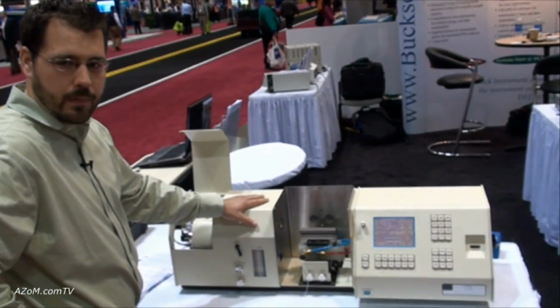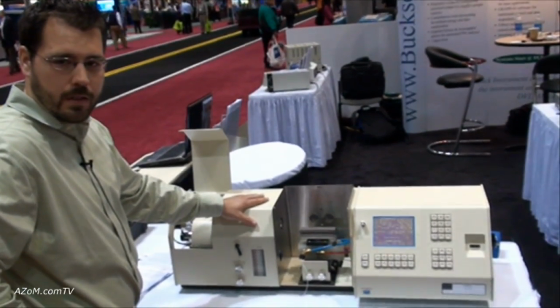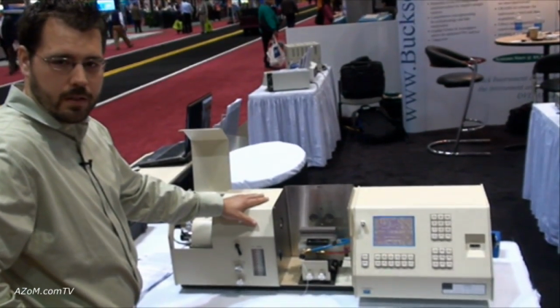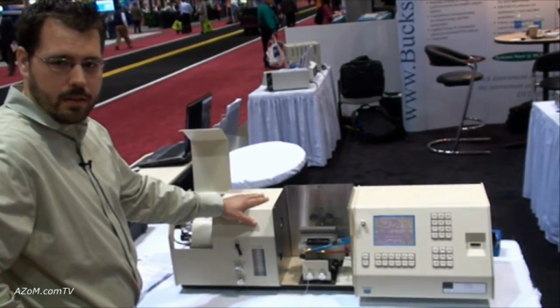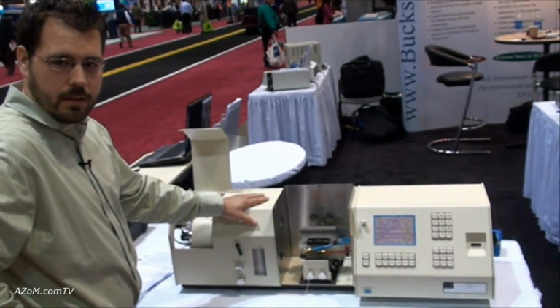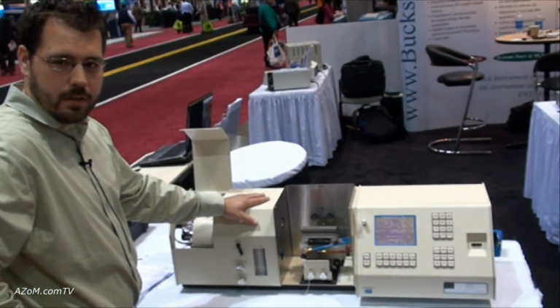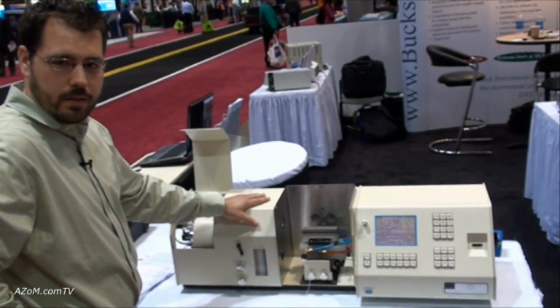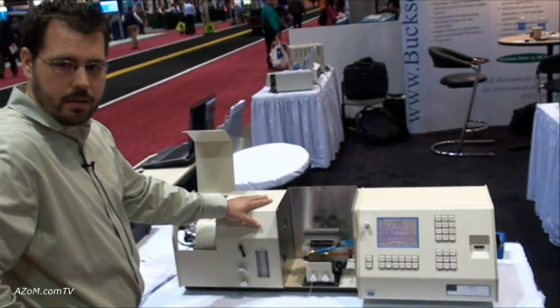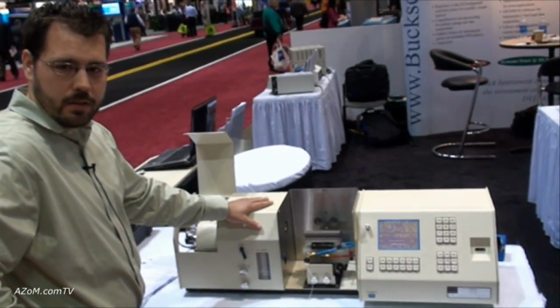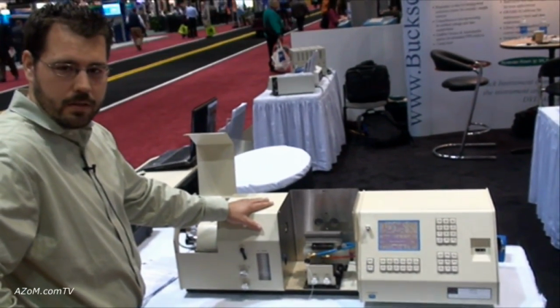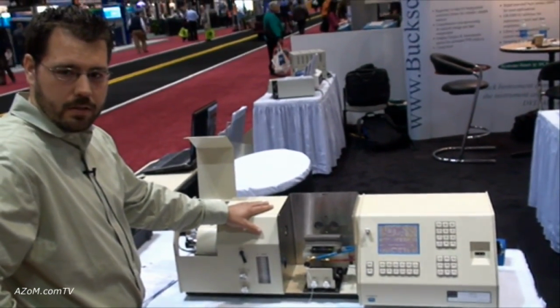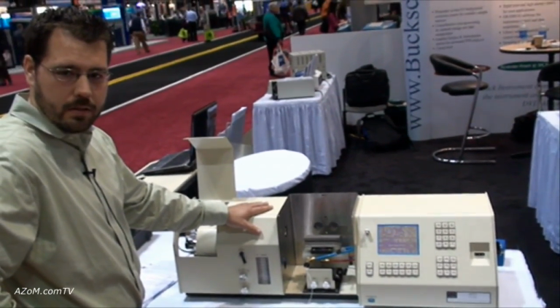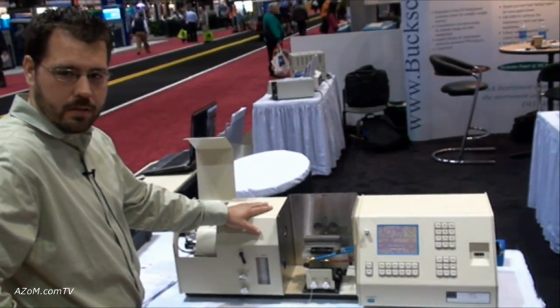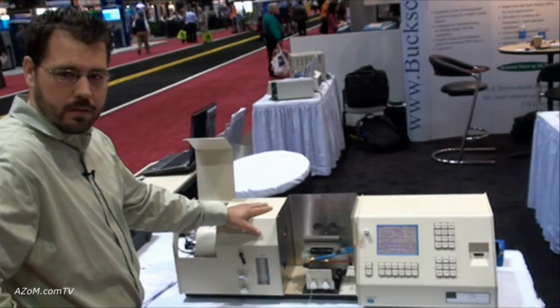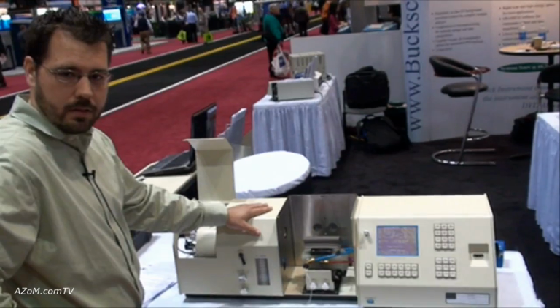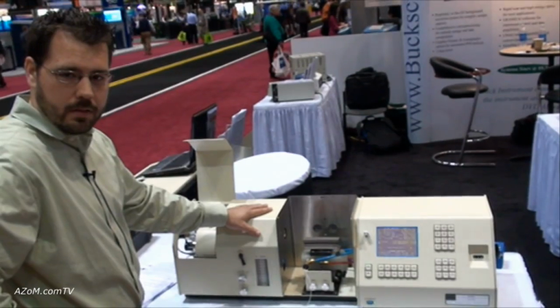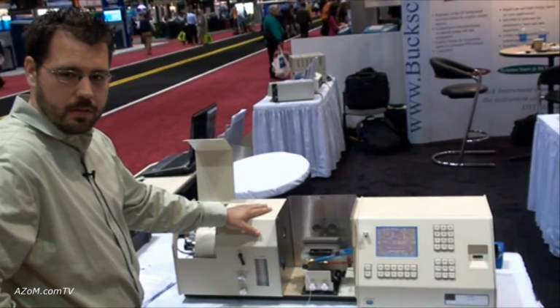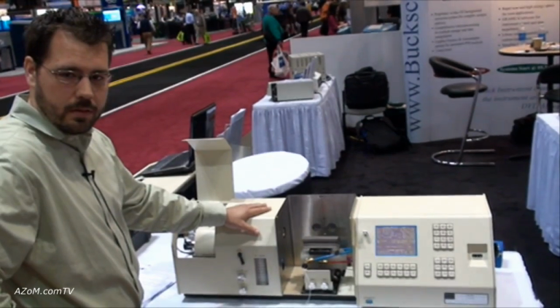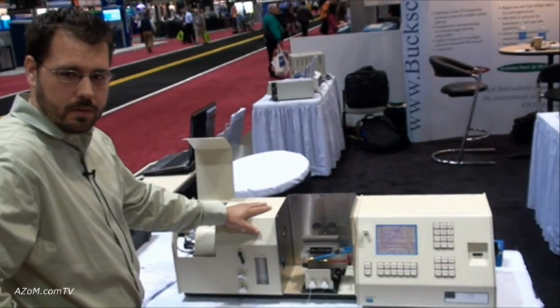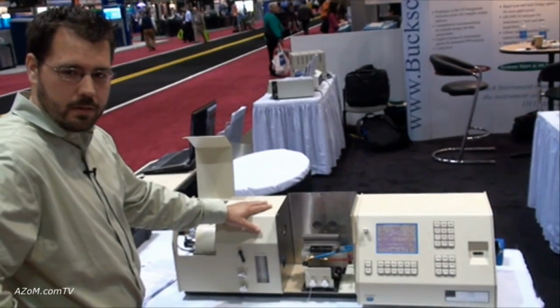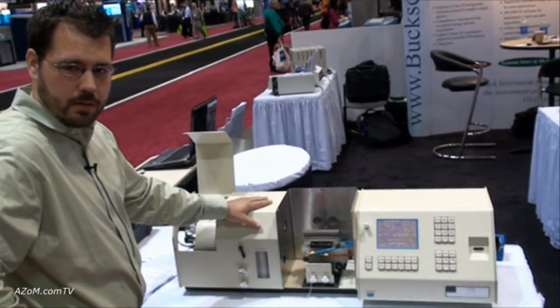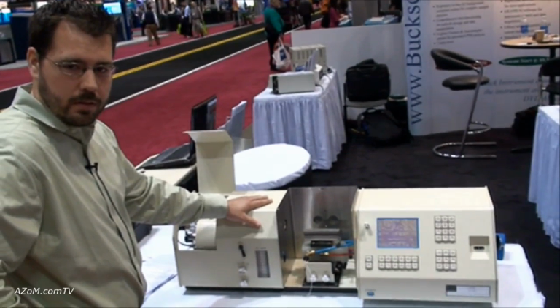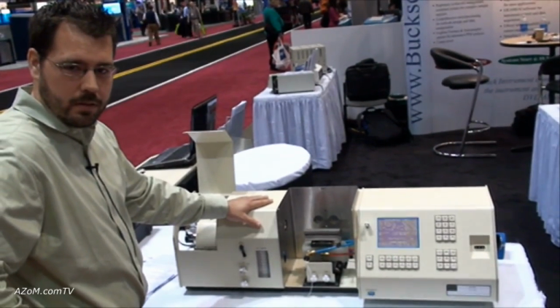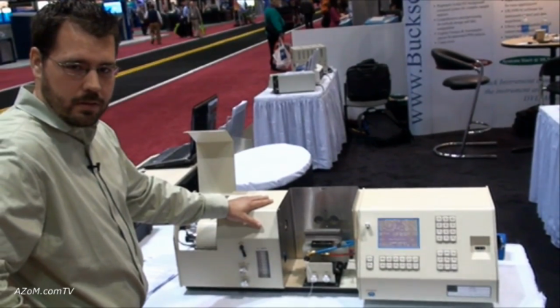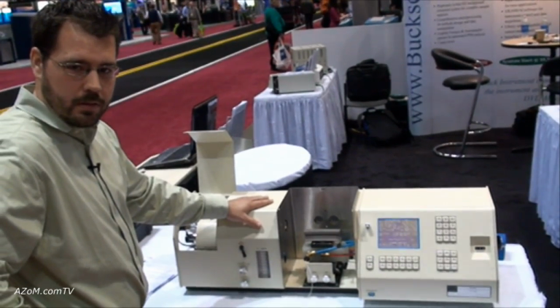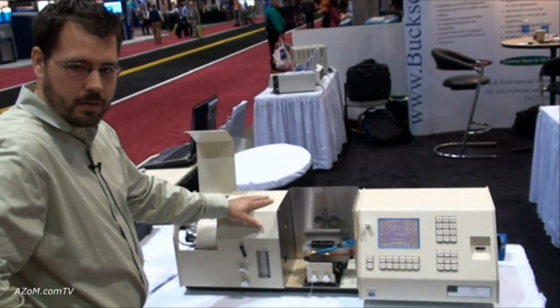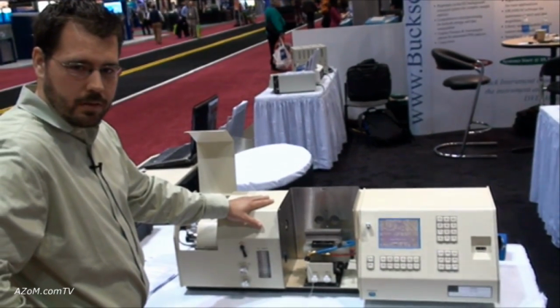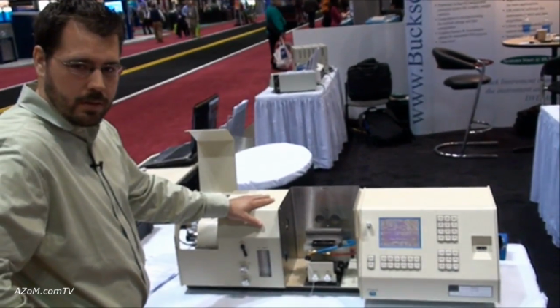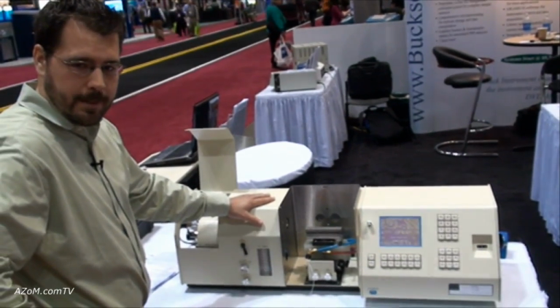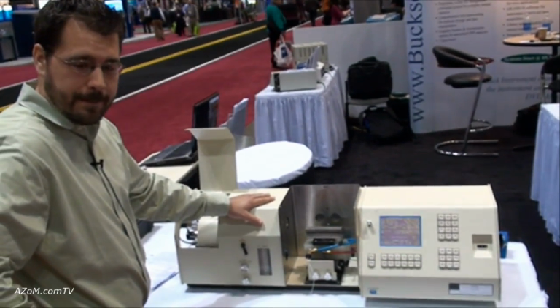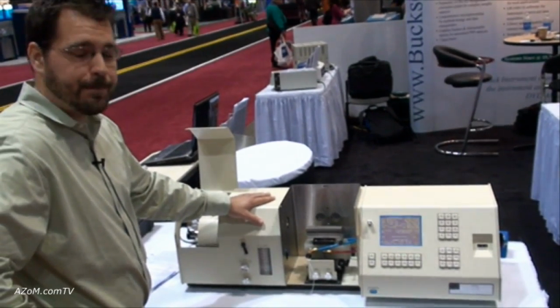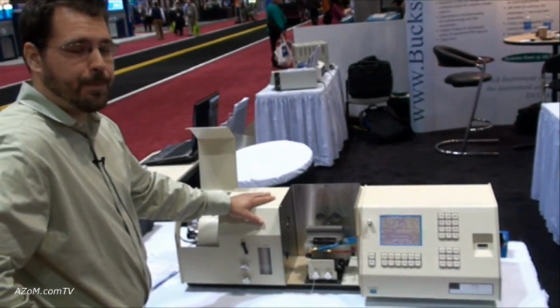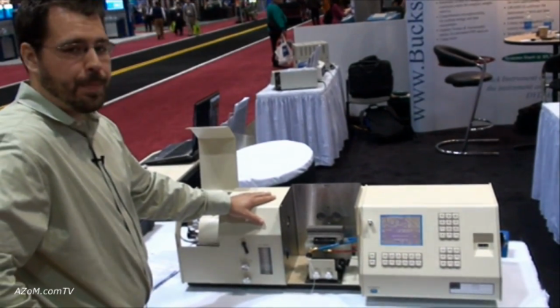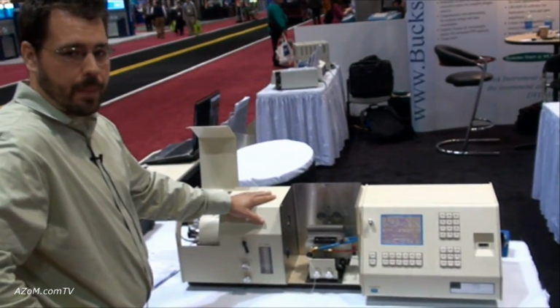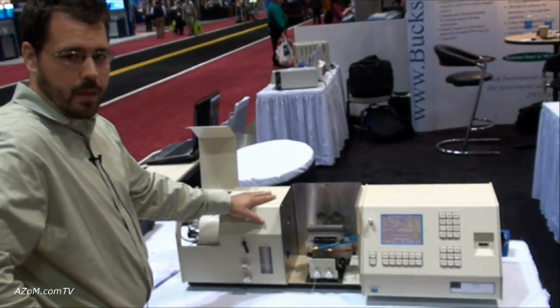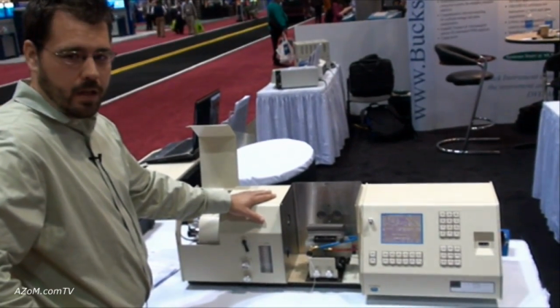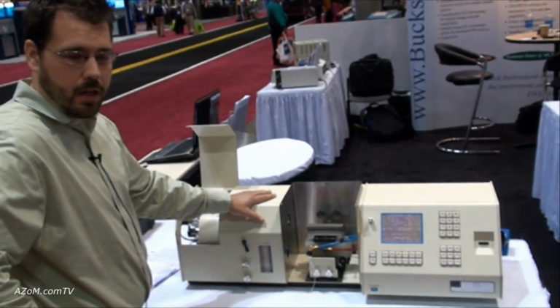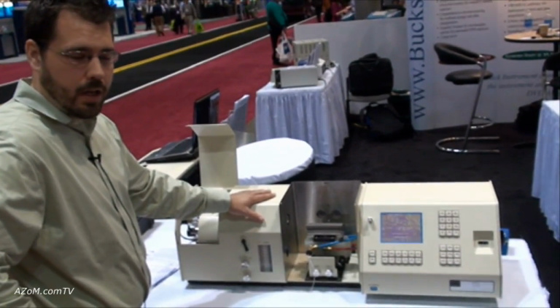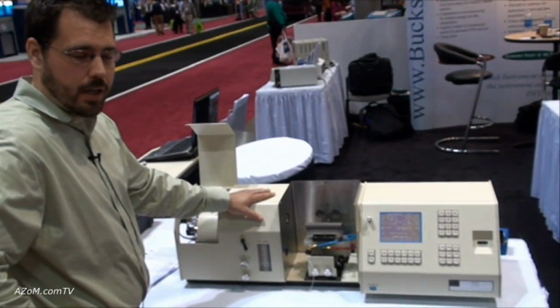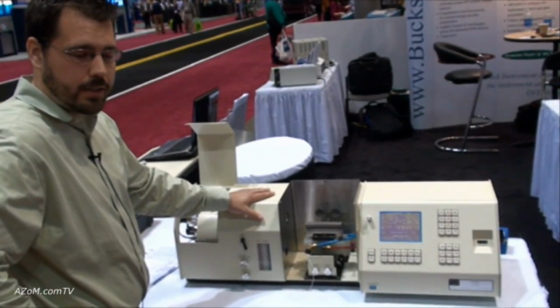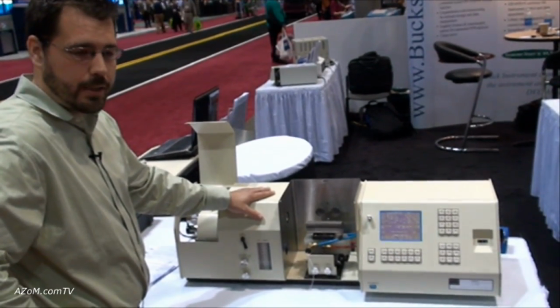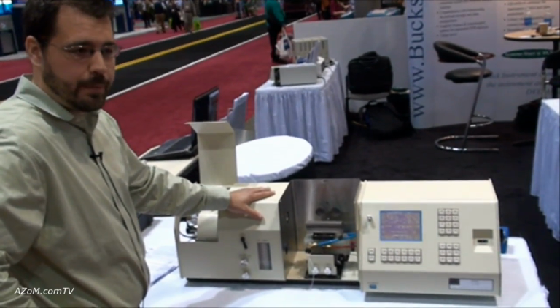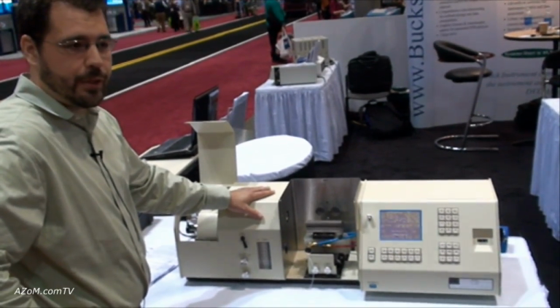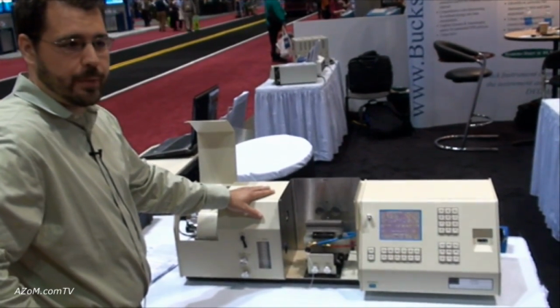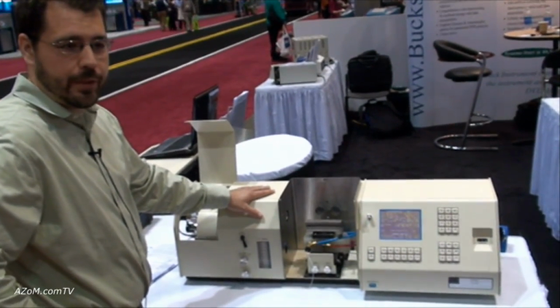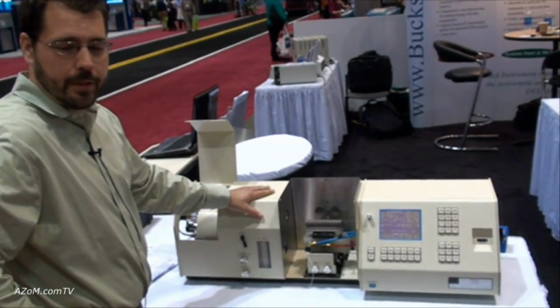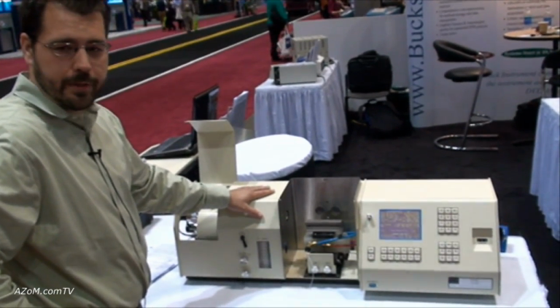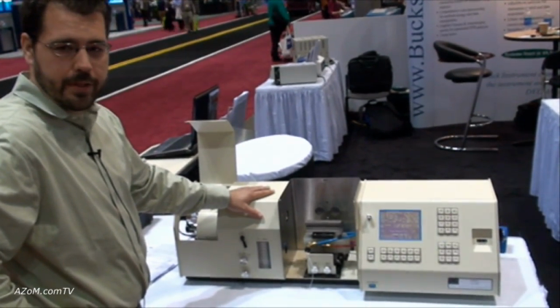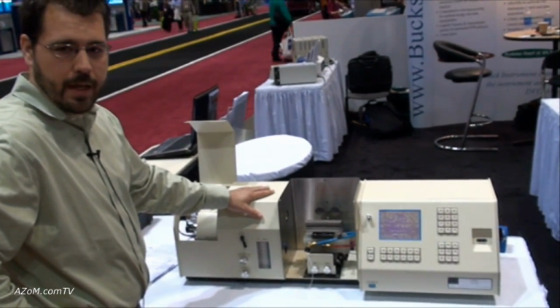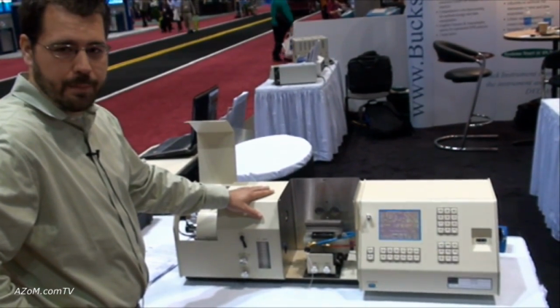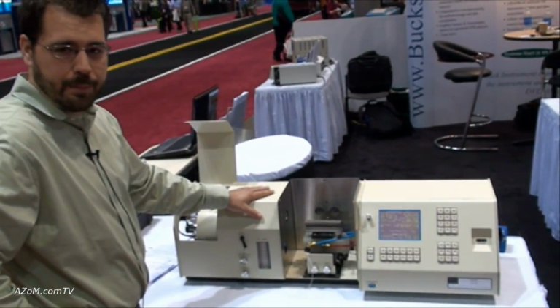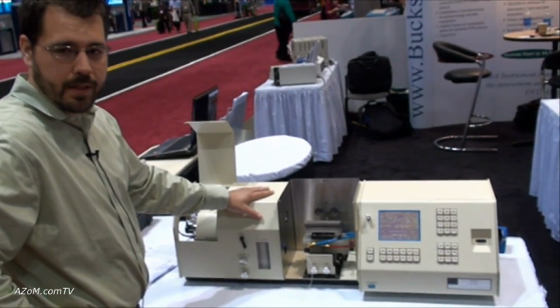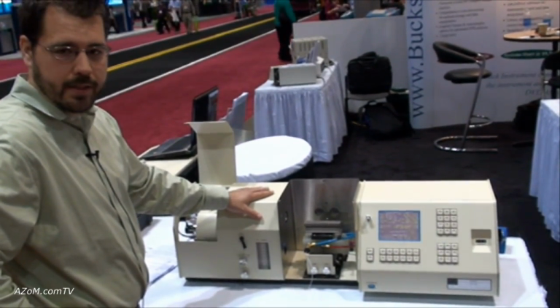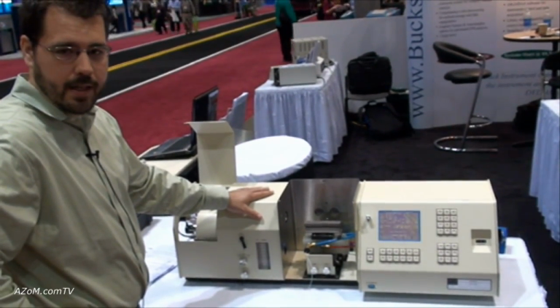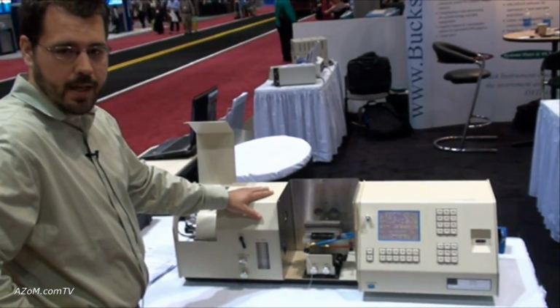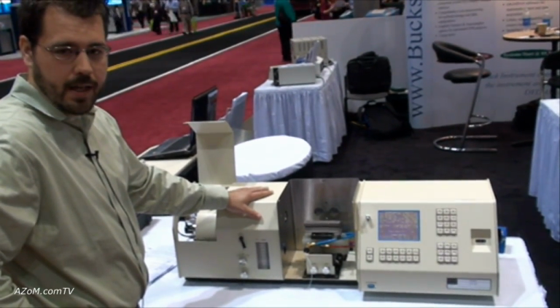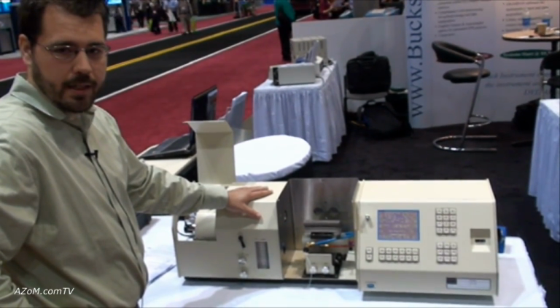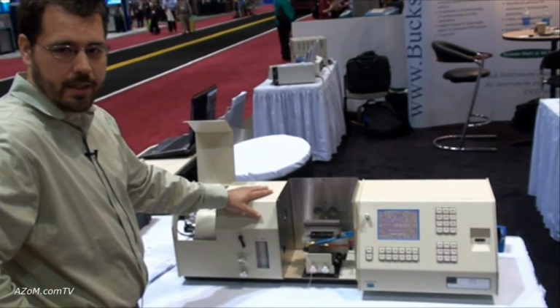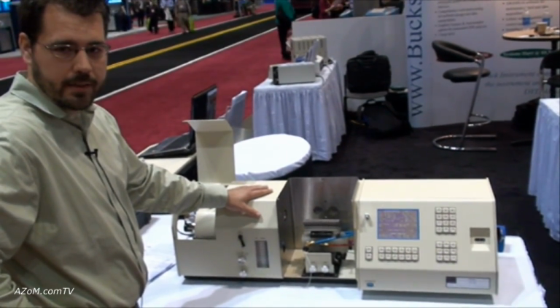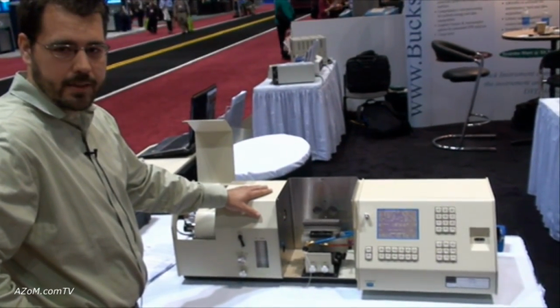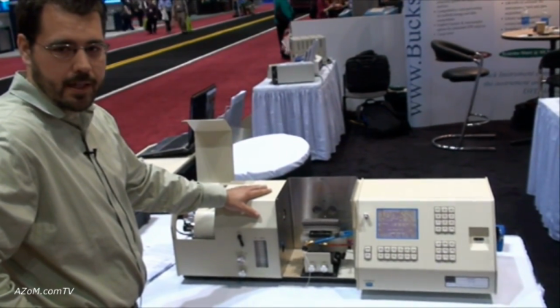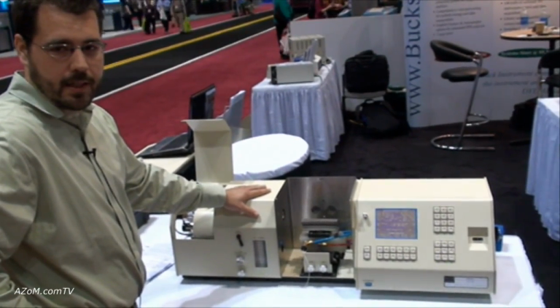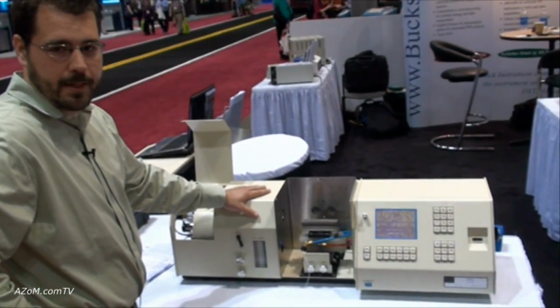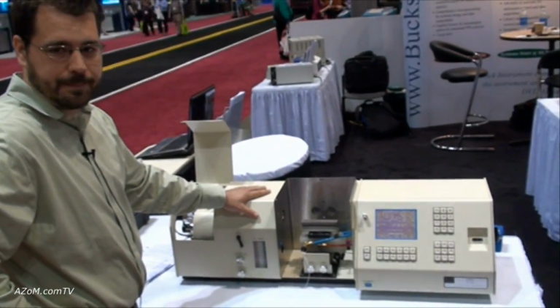And for anybody who's interested in buying one, they can obviously find information on your website, which is www.bucksci.com.